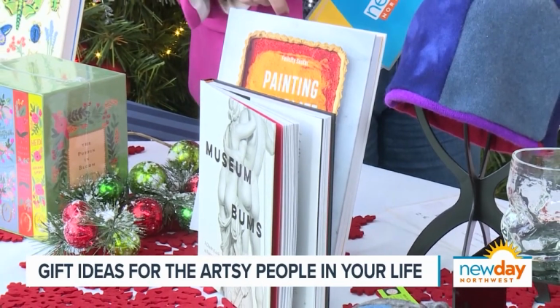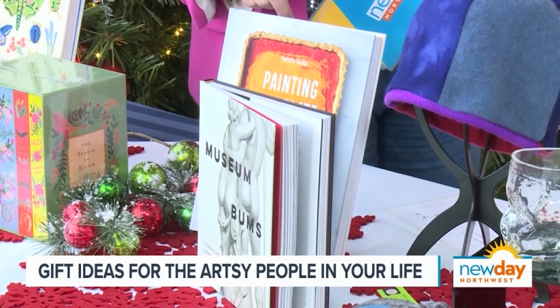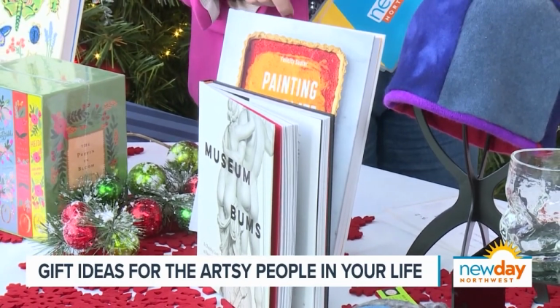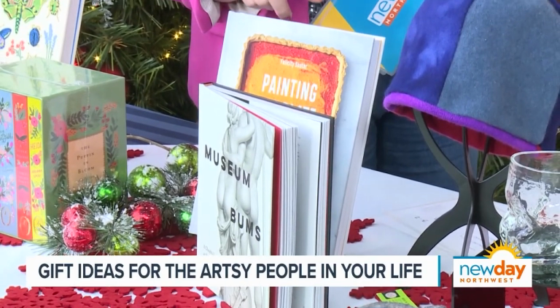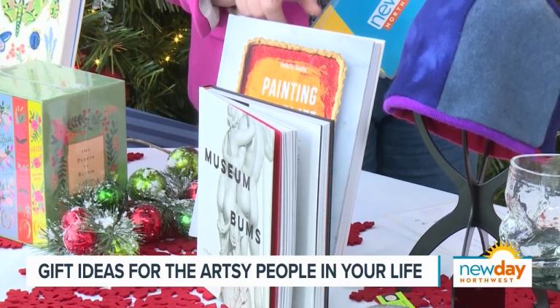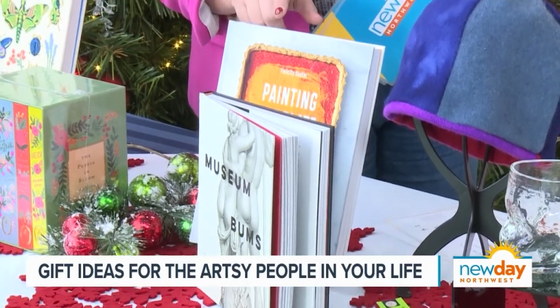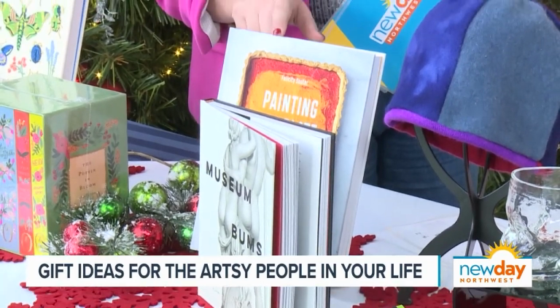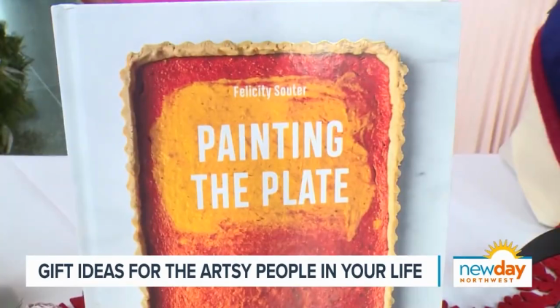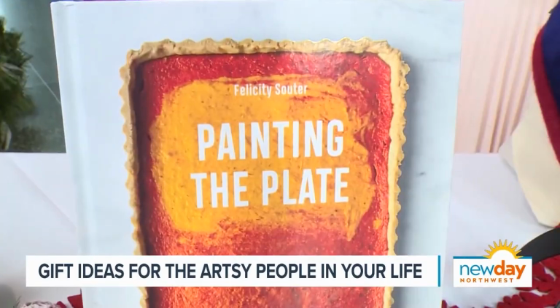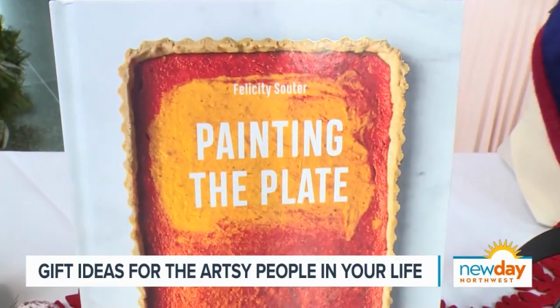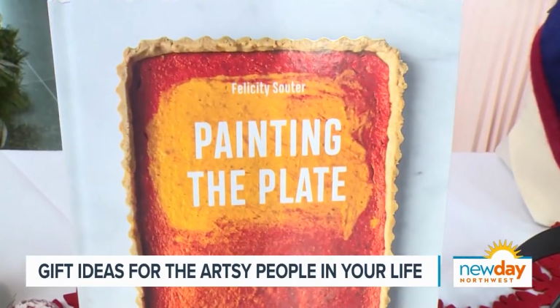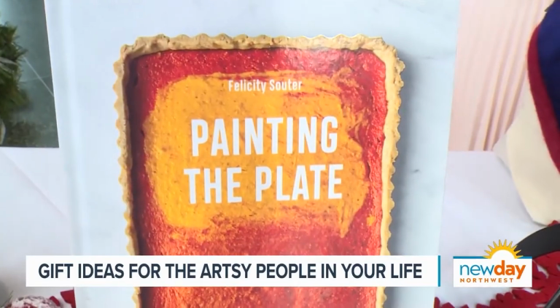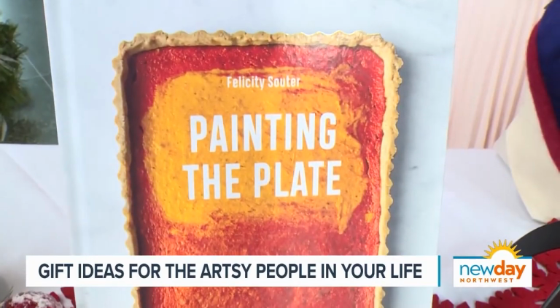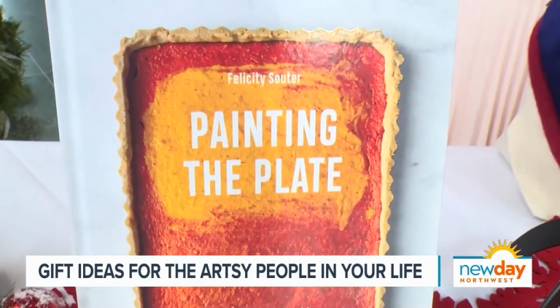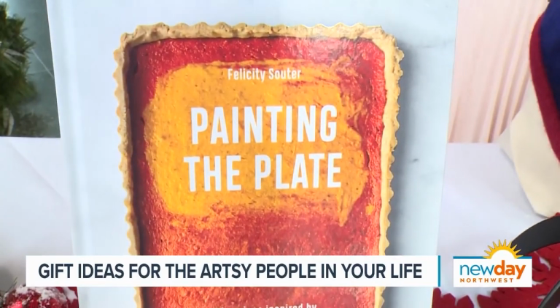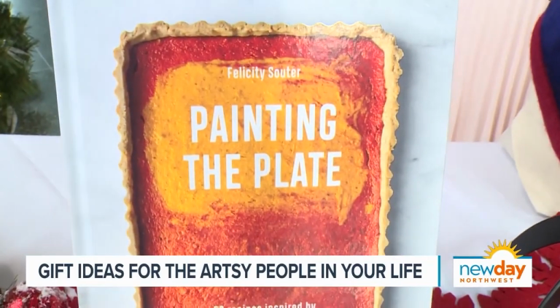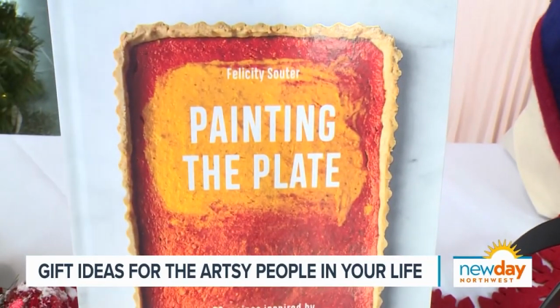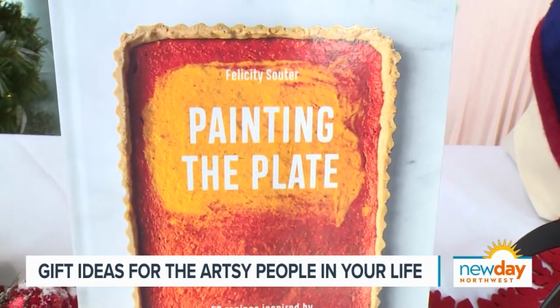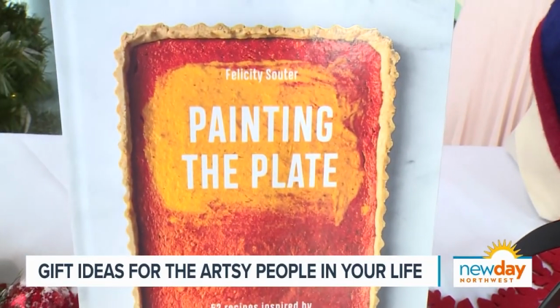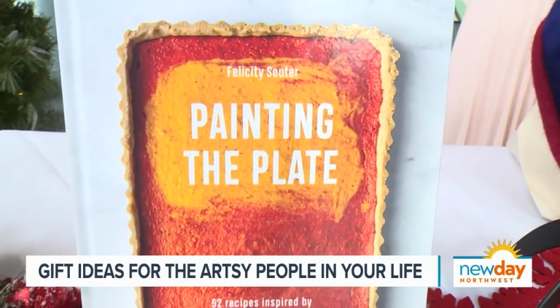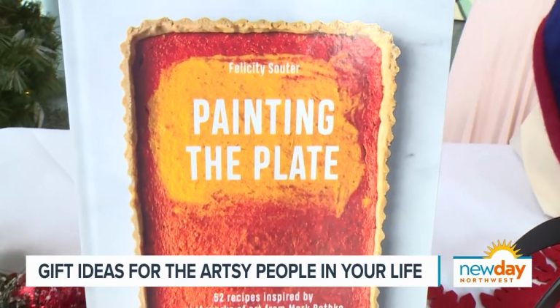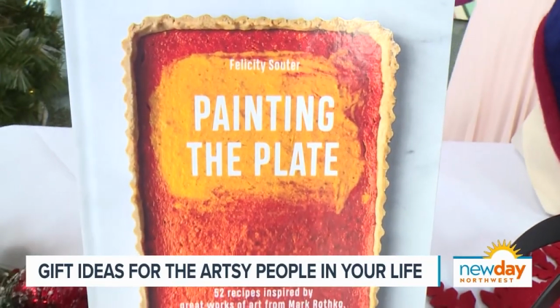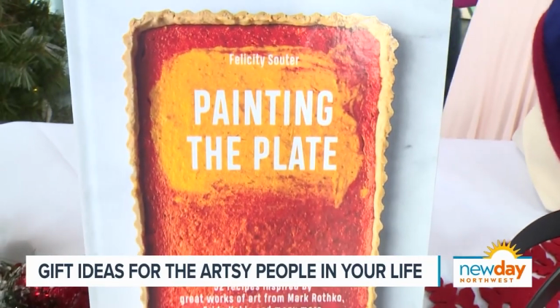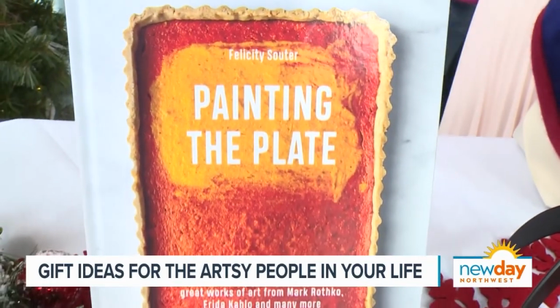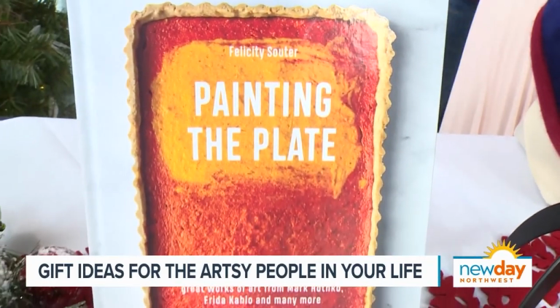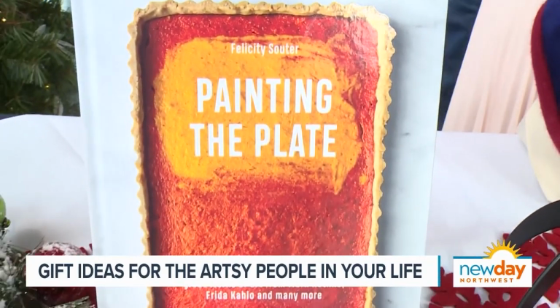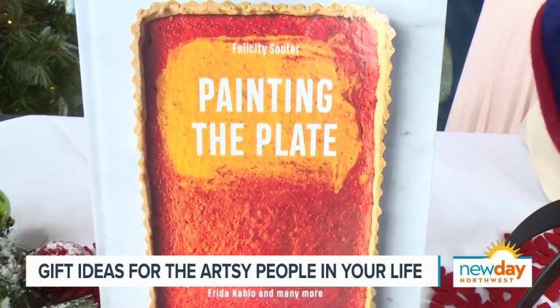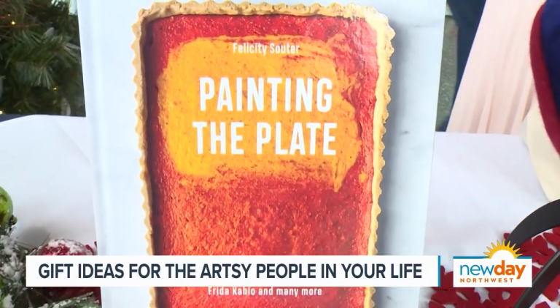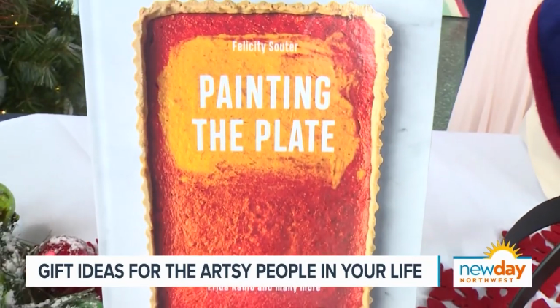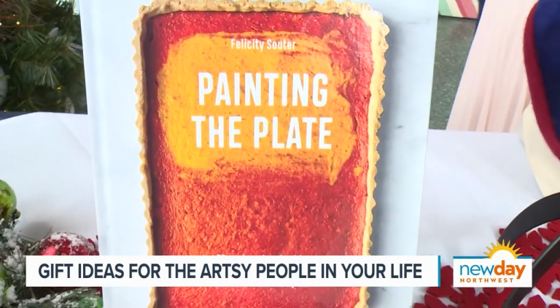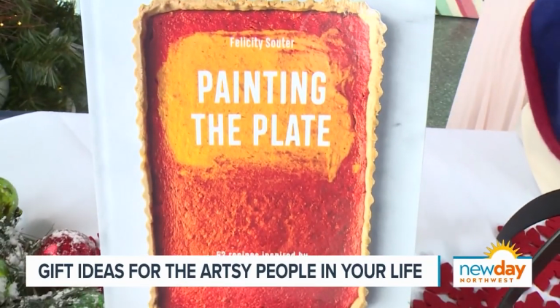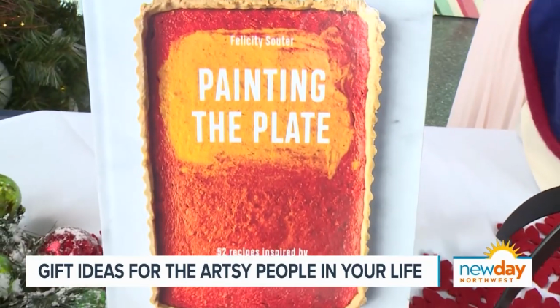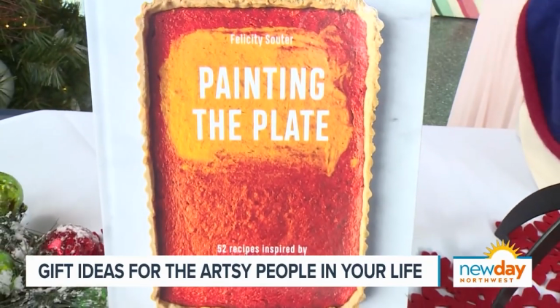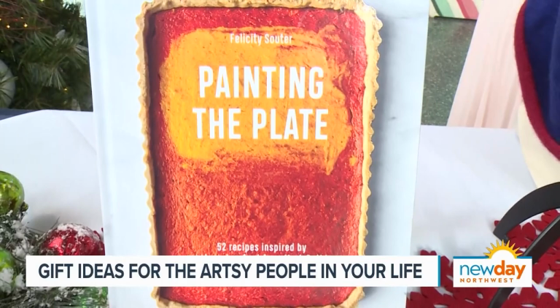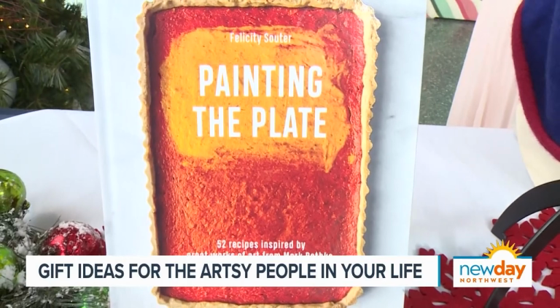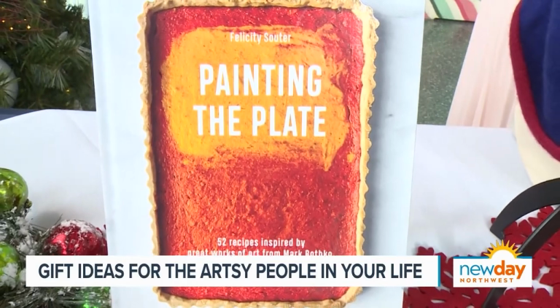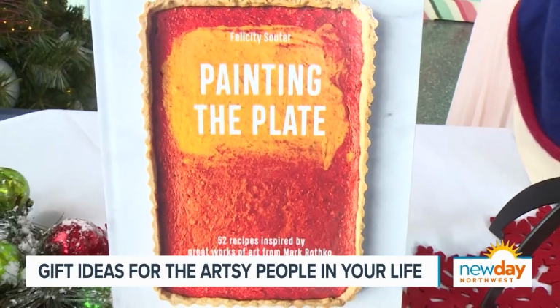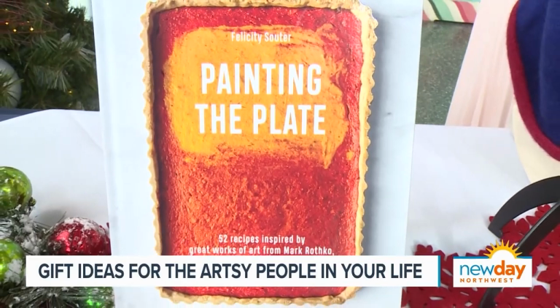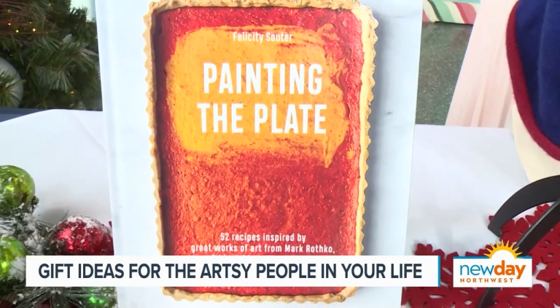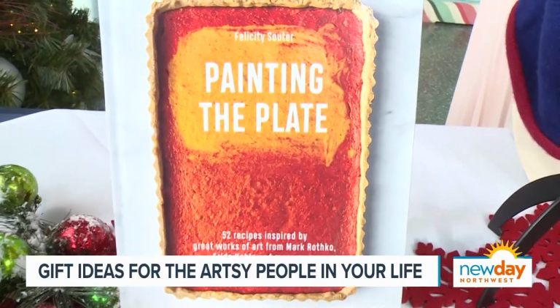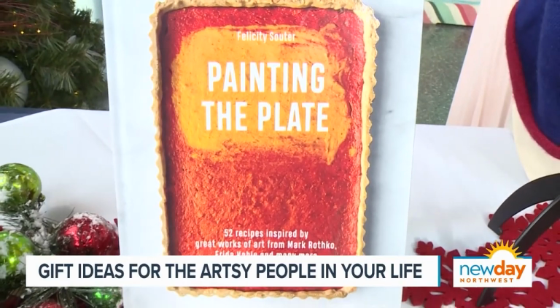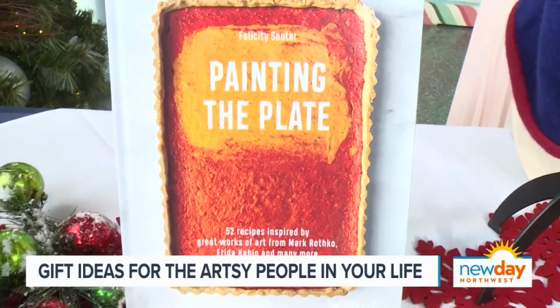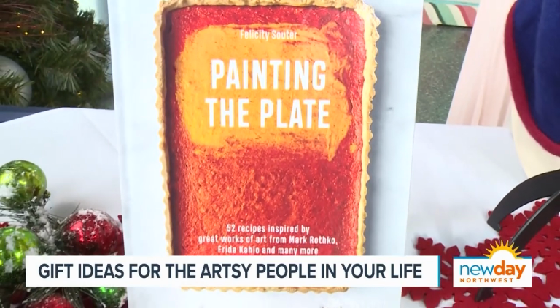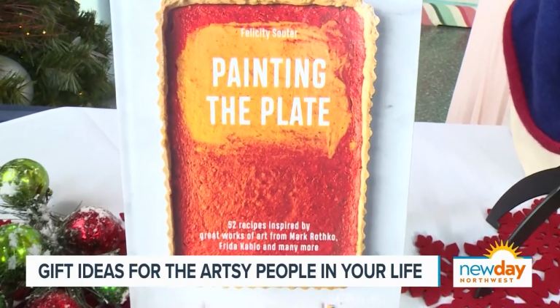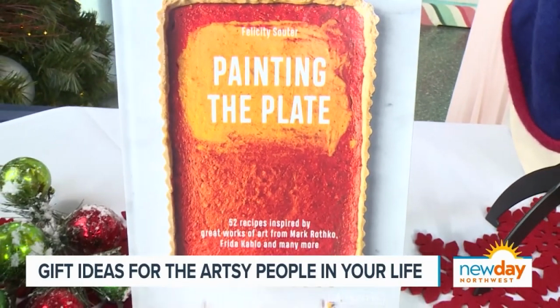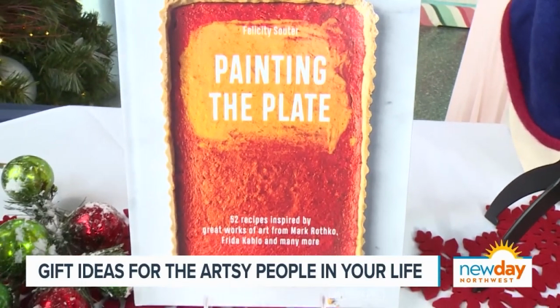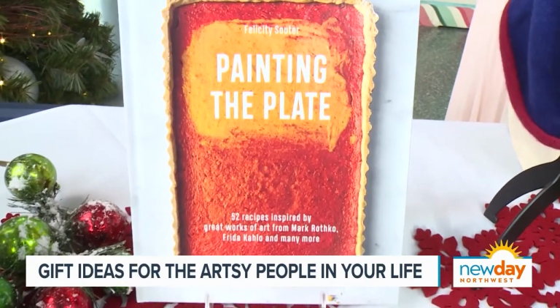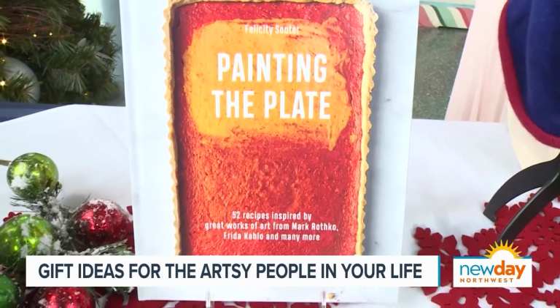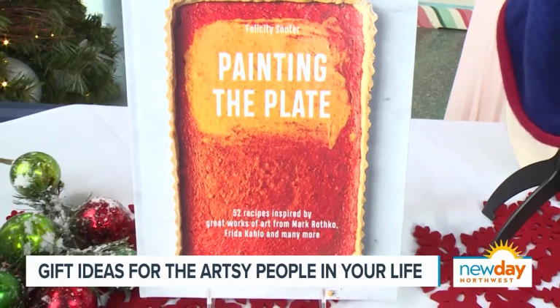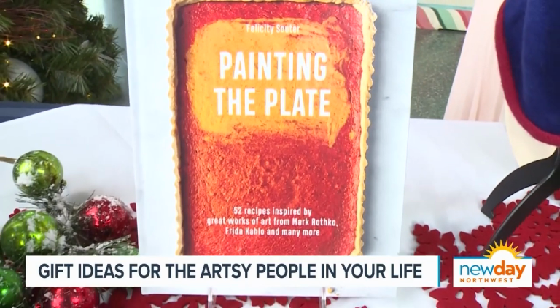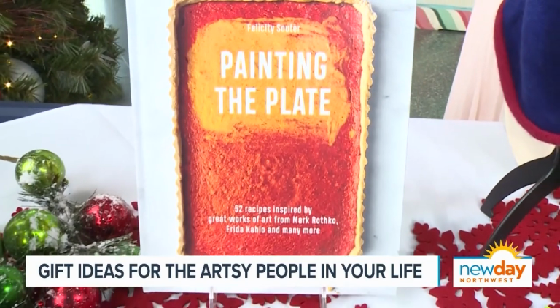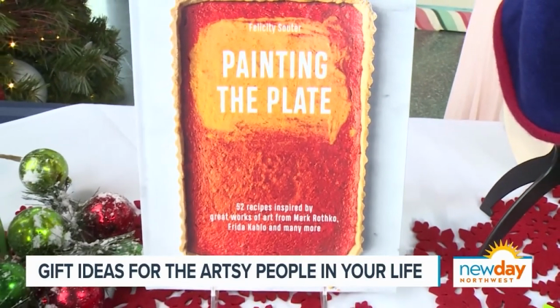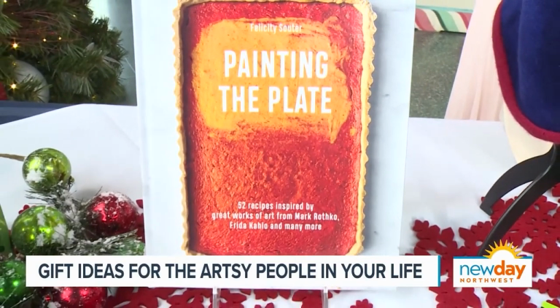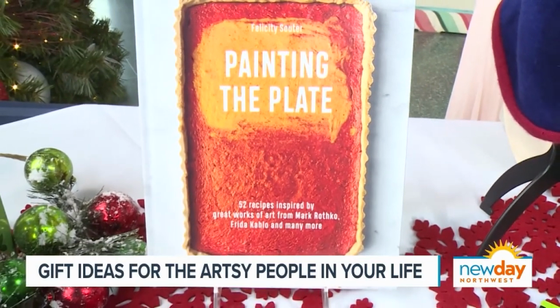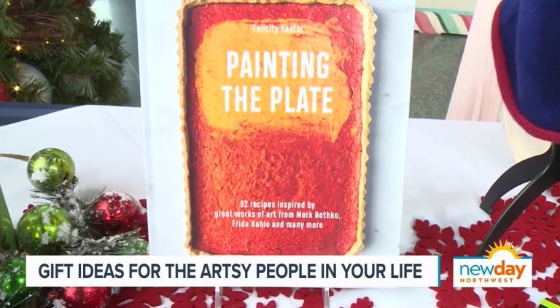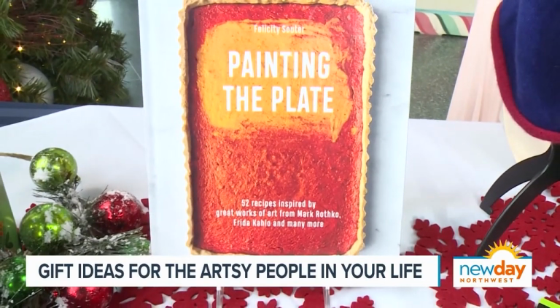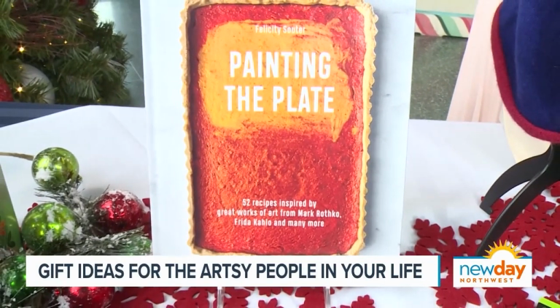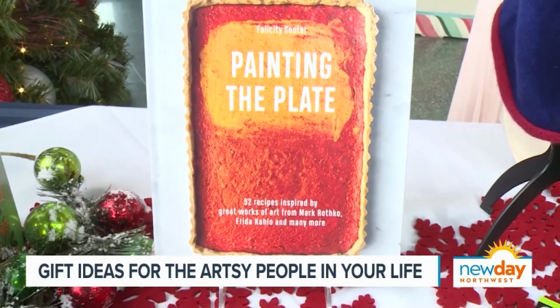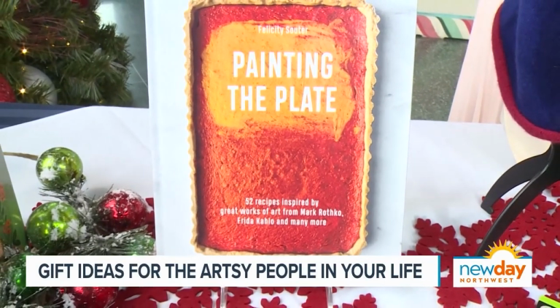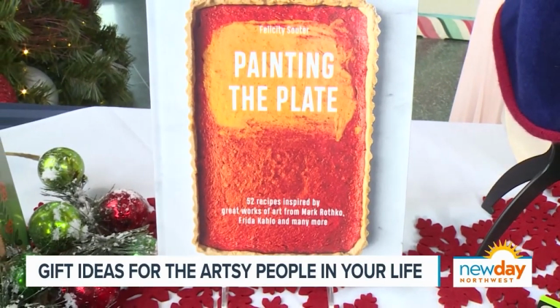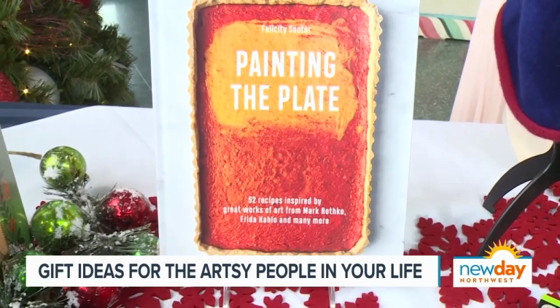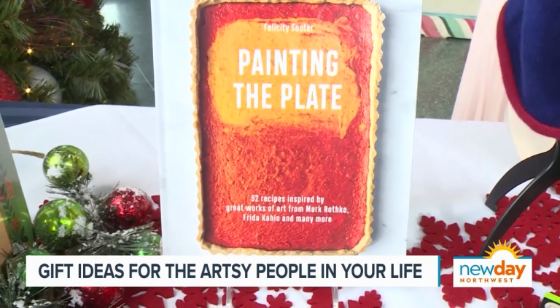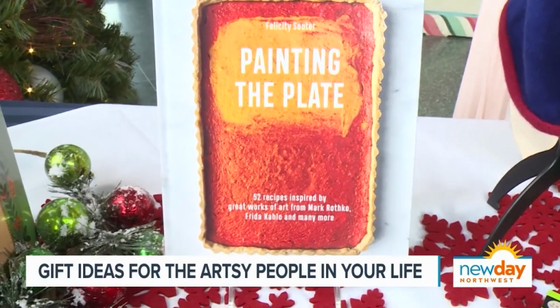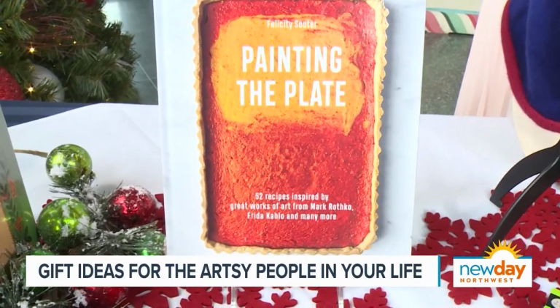Painting the Palette is a cookbook inspired by the great artists. So somebody who likes to cook but also loves art — great ideas, Susie, really good ideas.